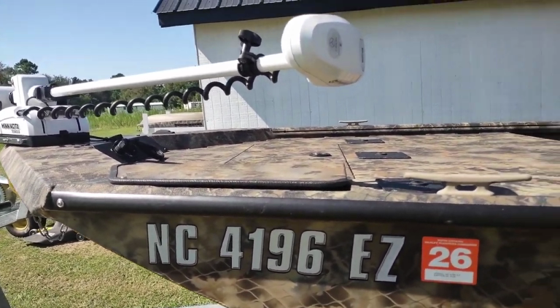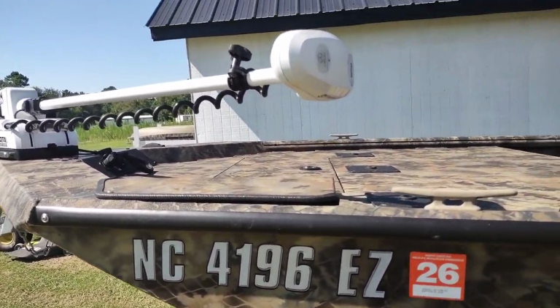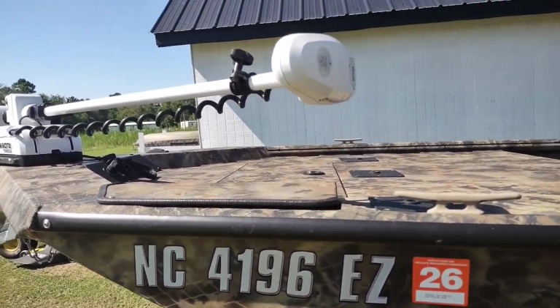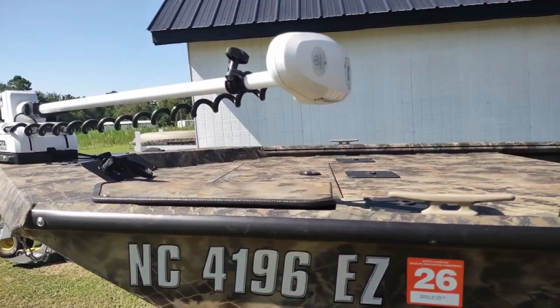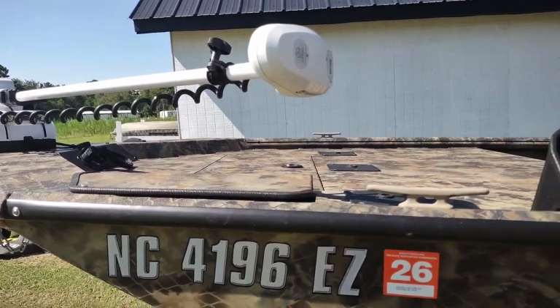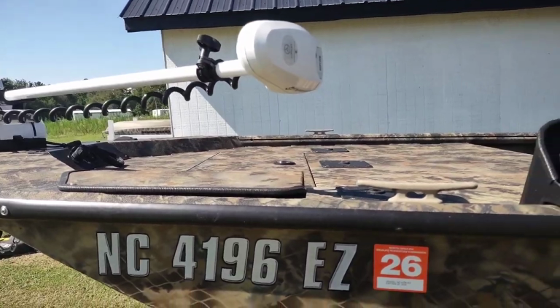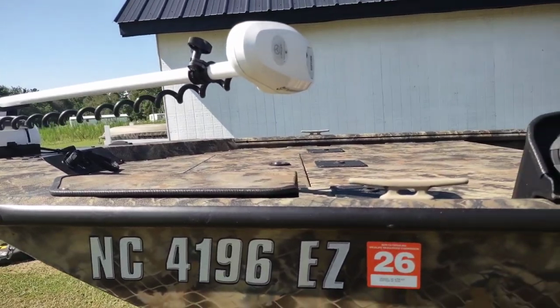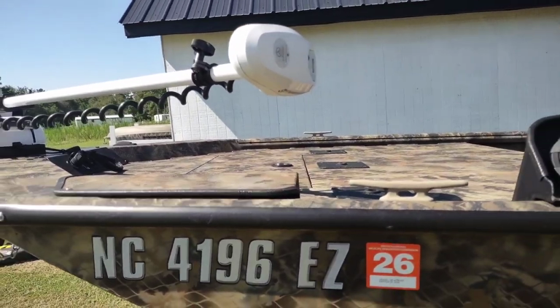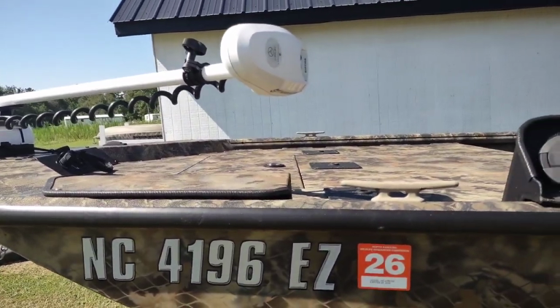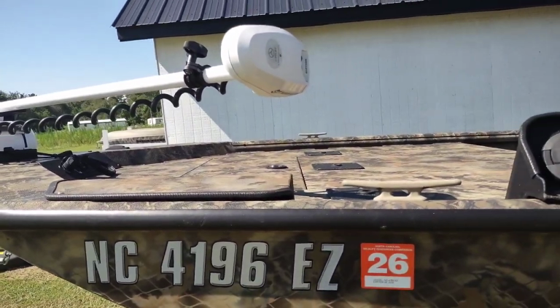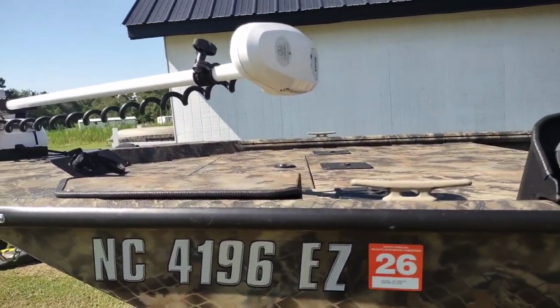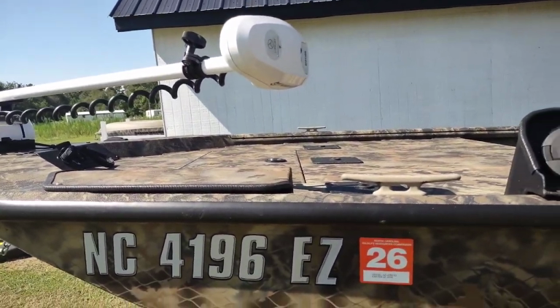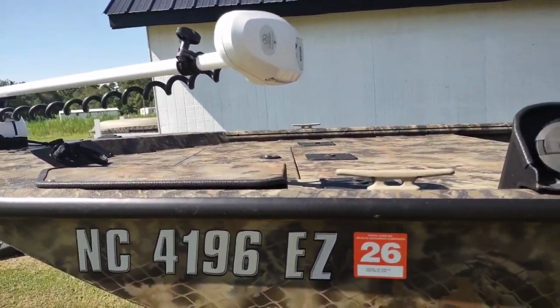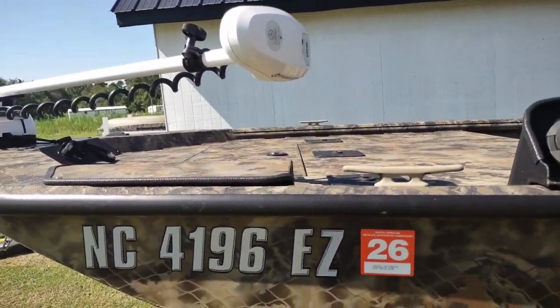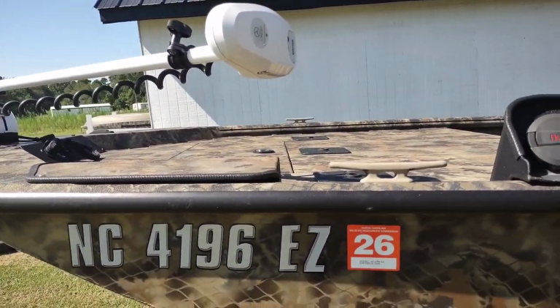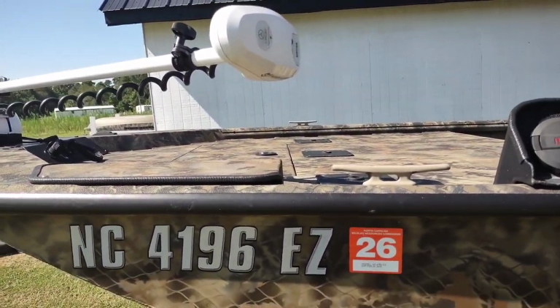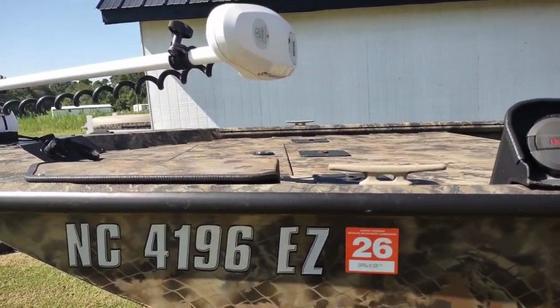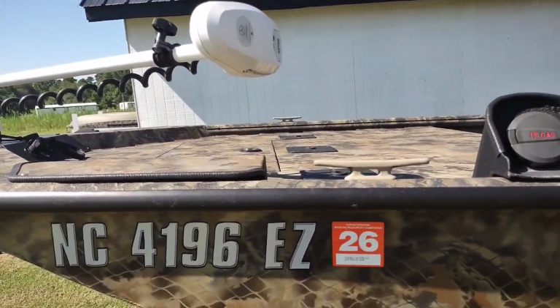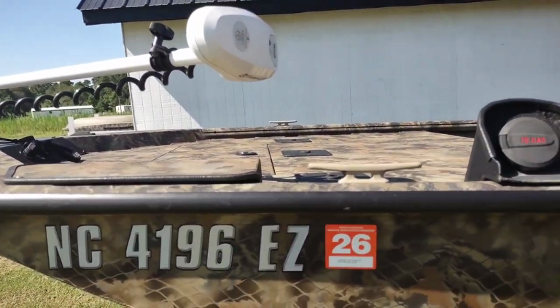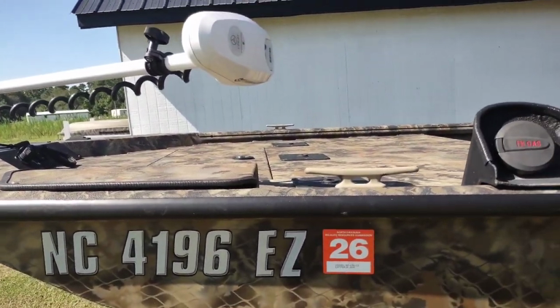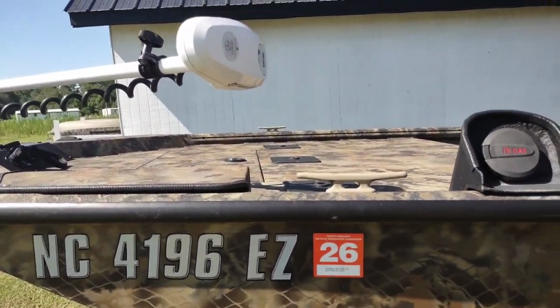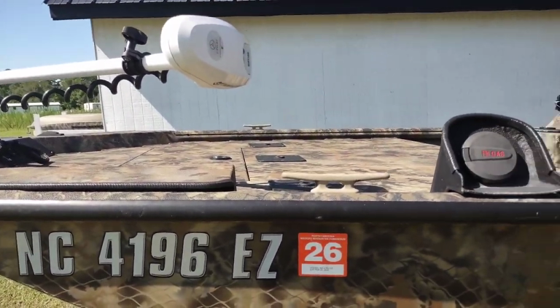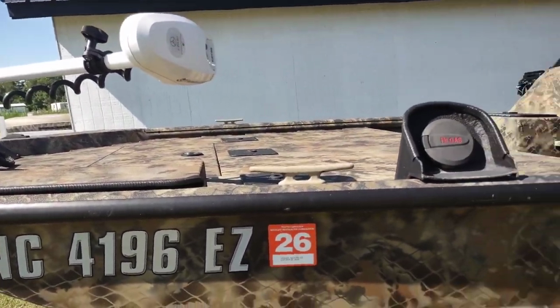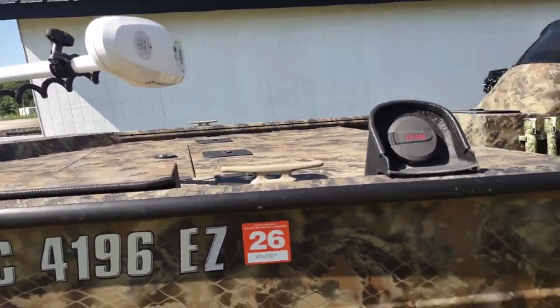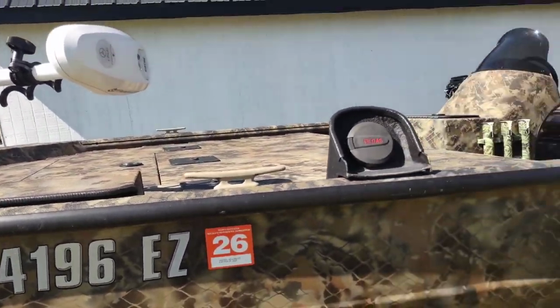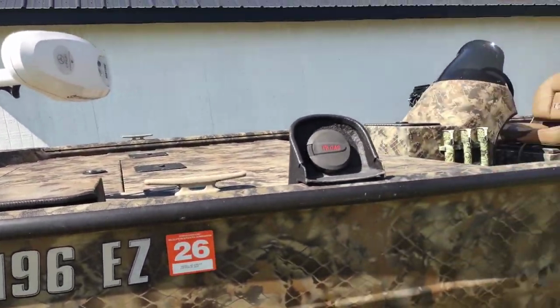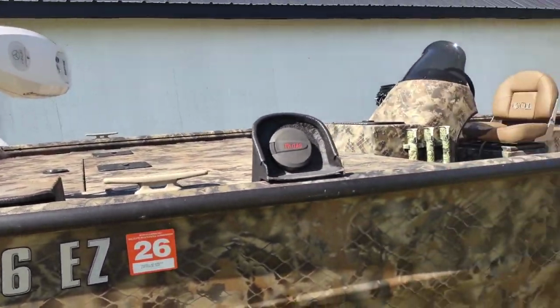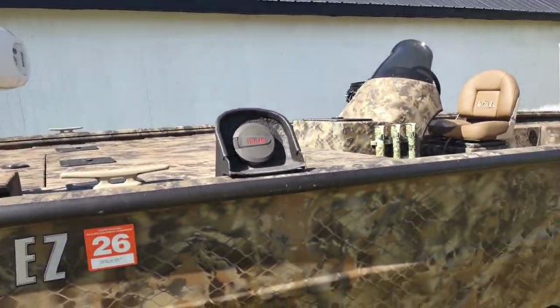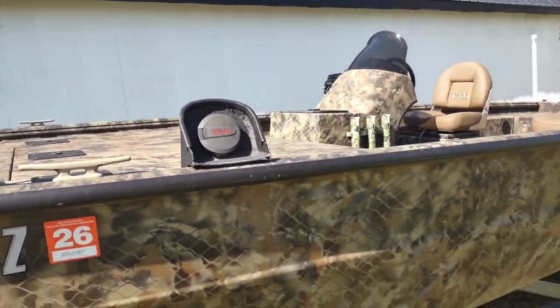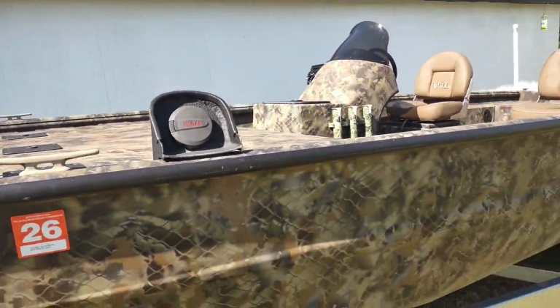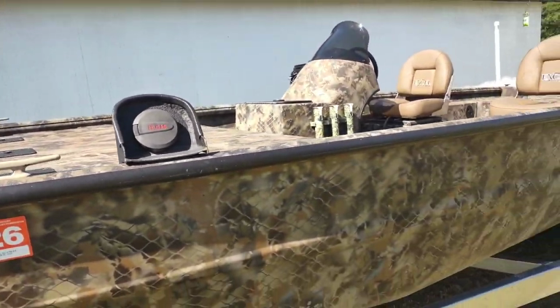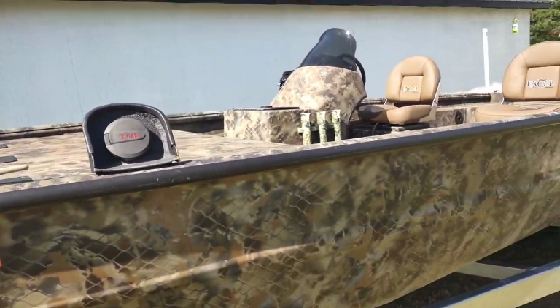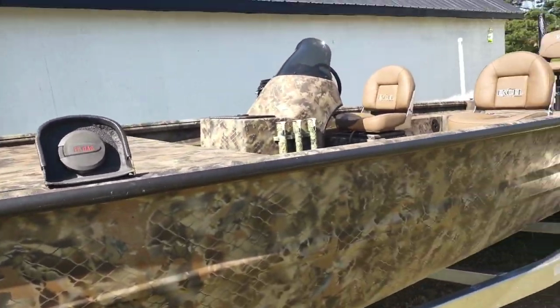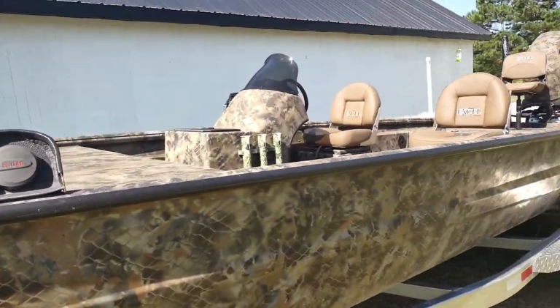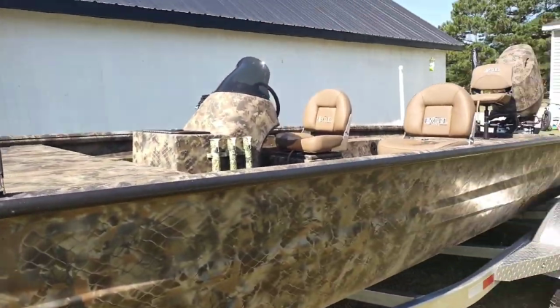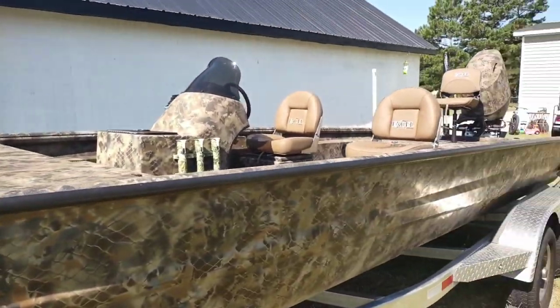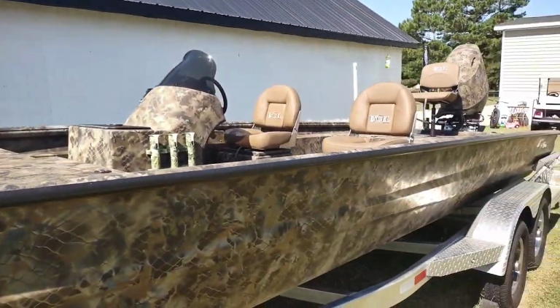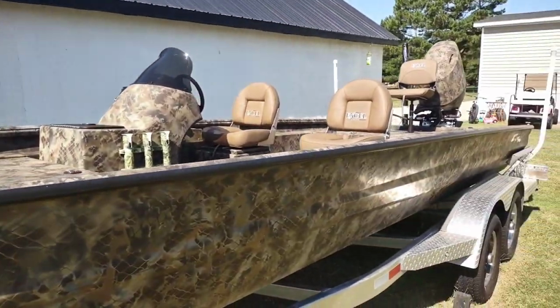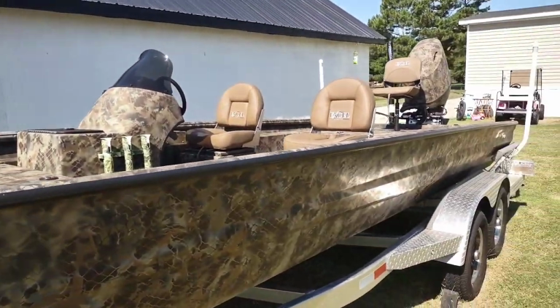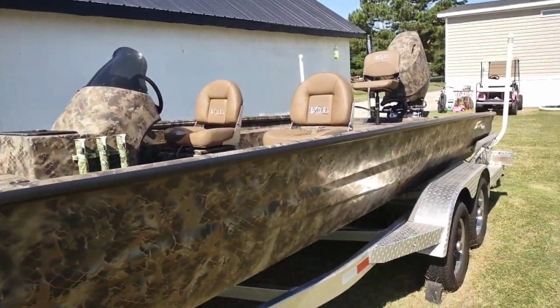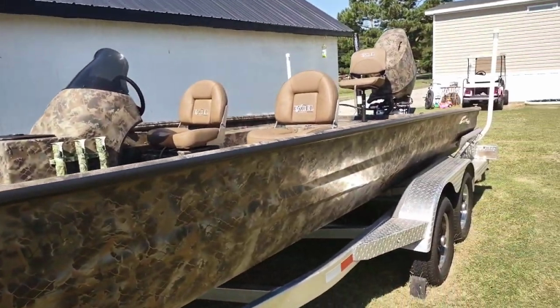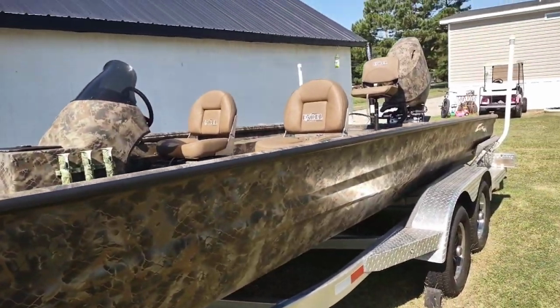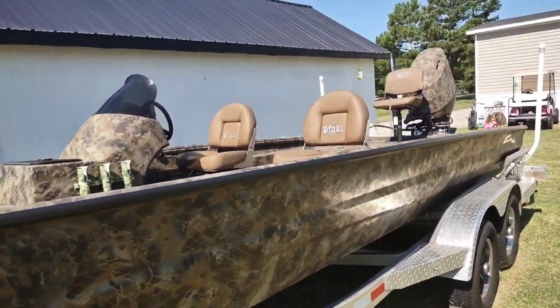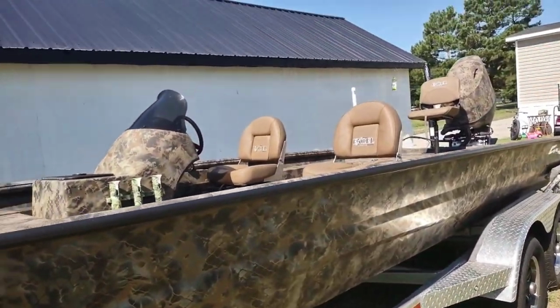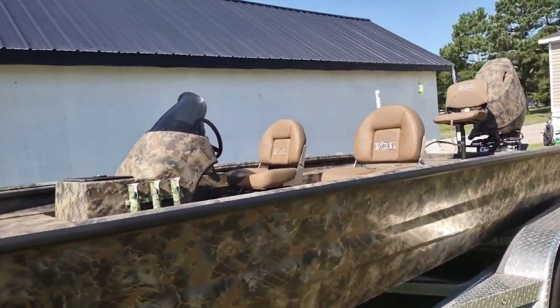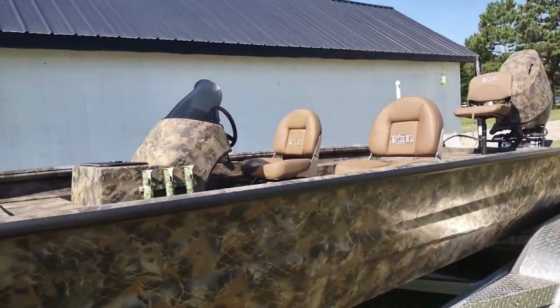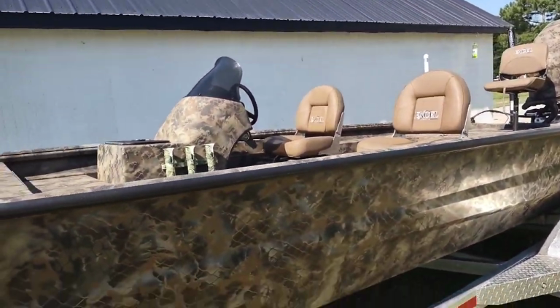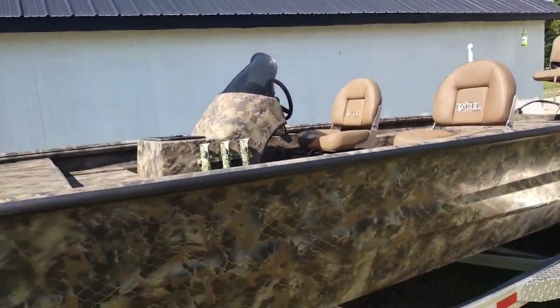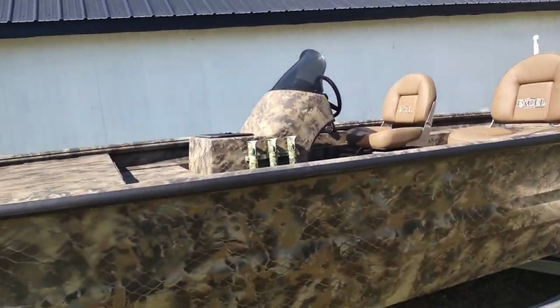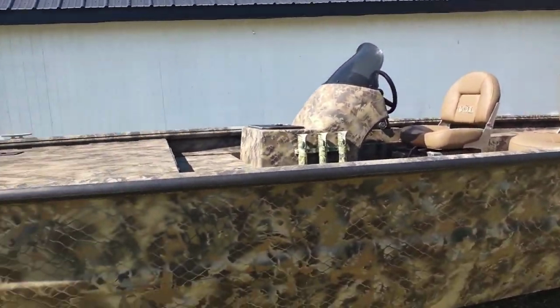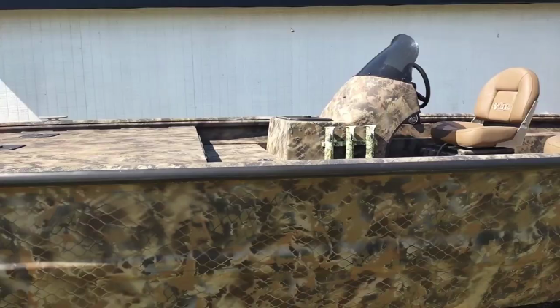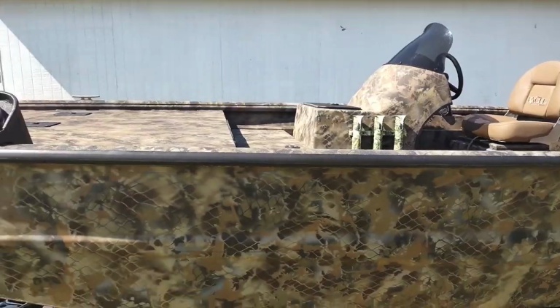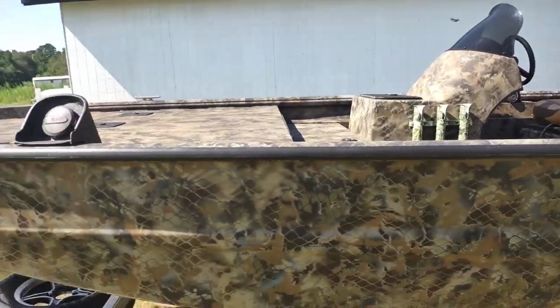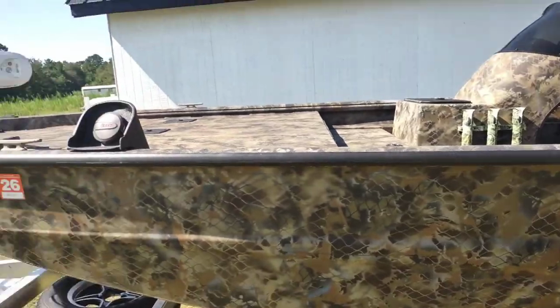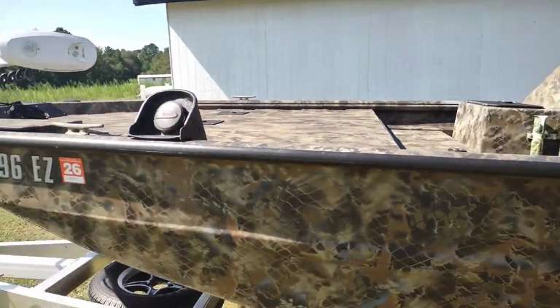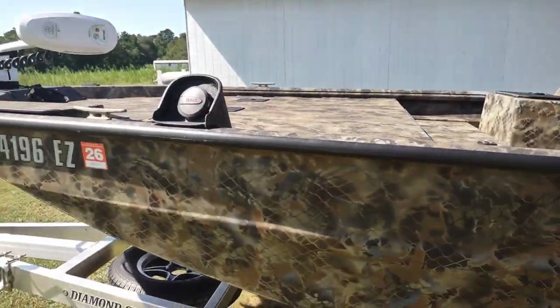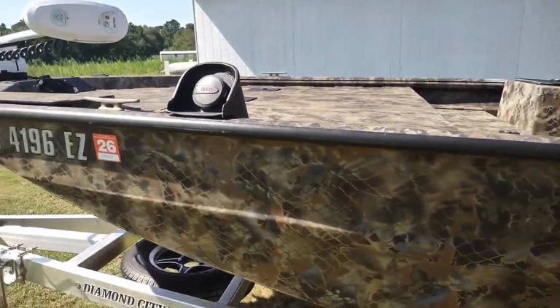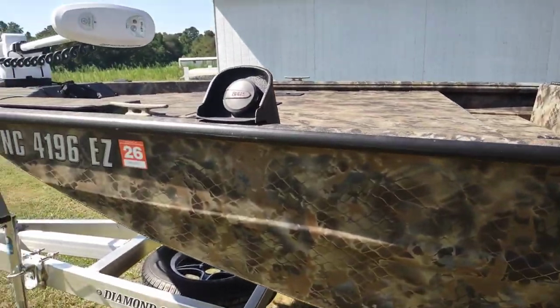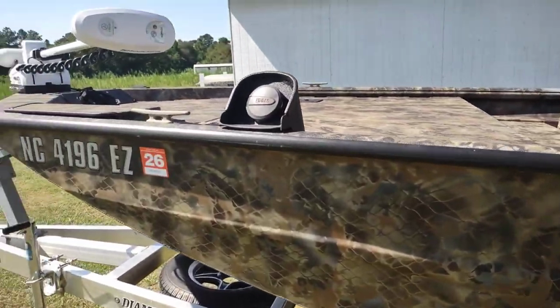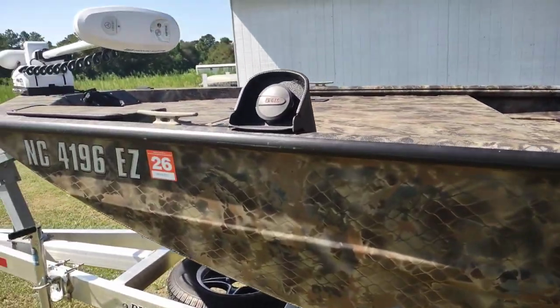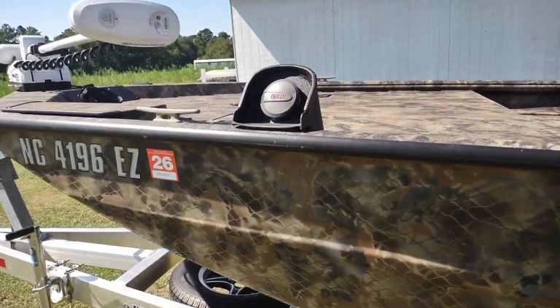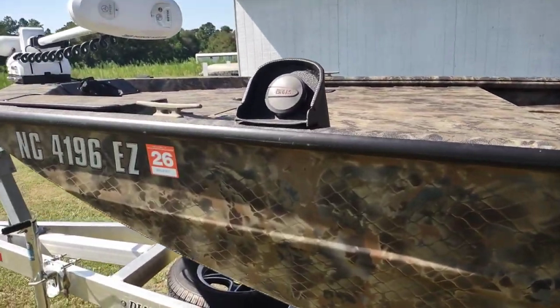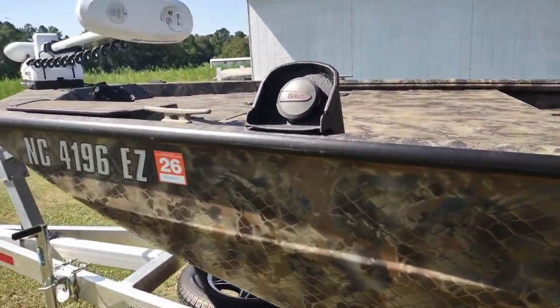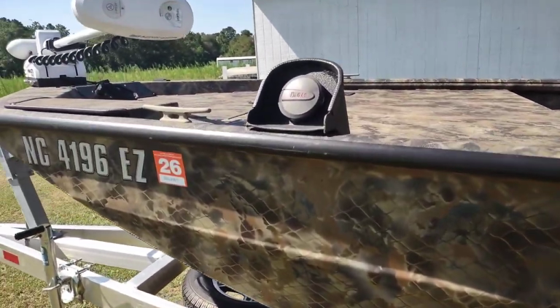By the way, if you stick around to the end of the video, I will share exactly how much this boat did cost. So stick around.